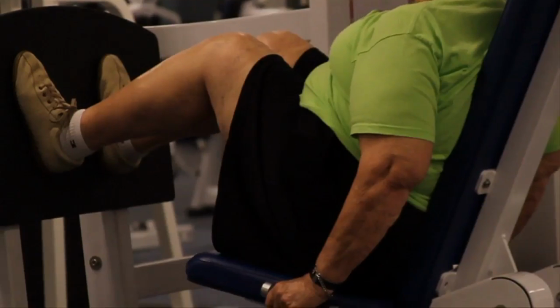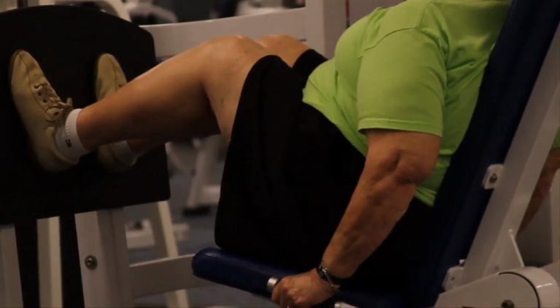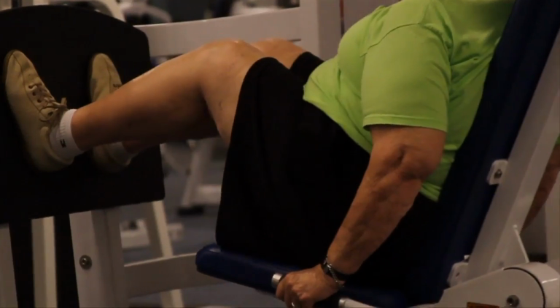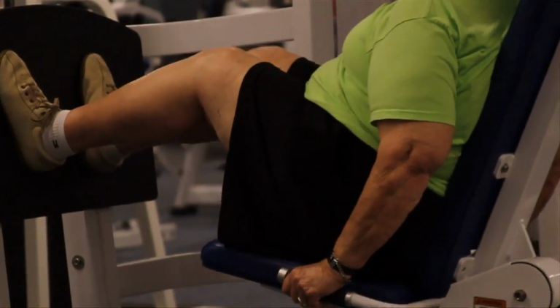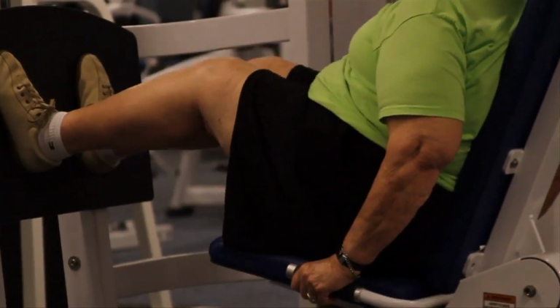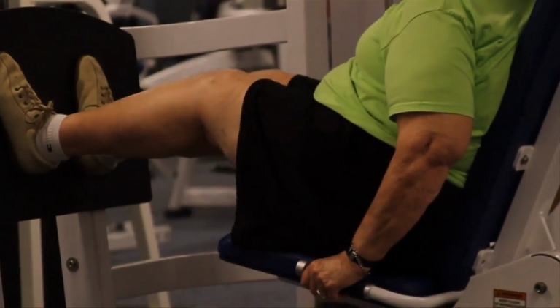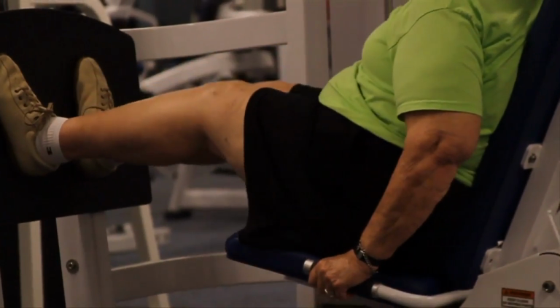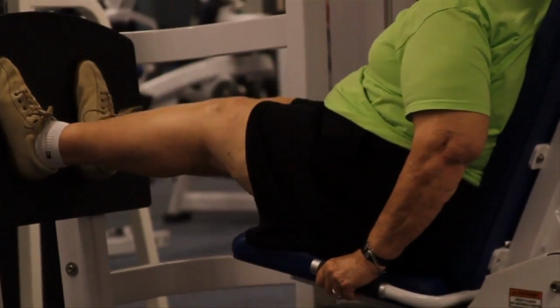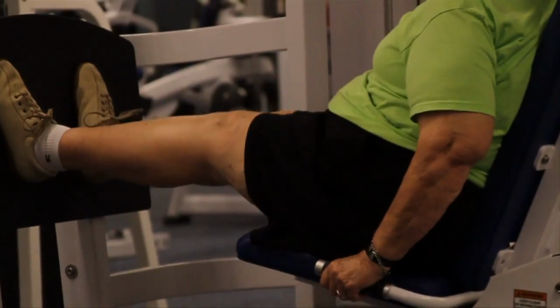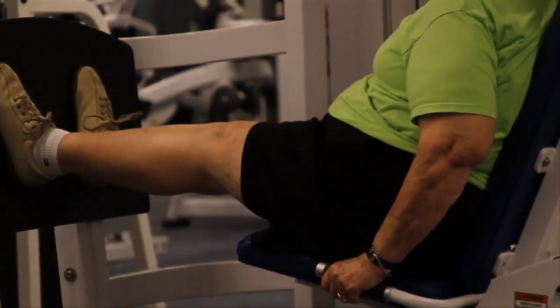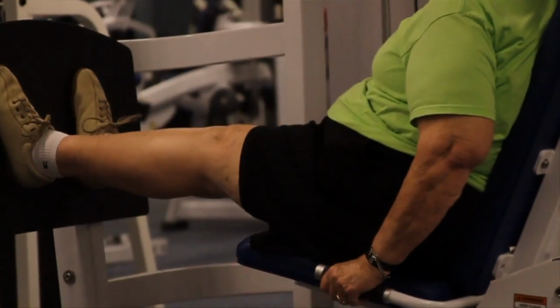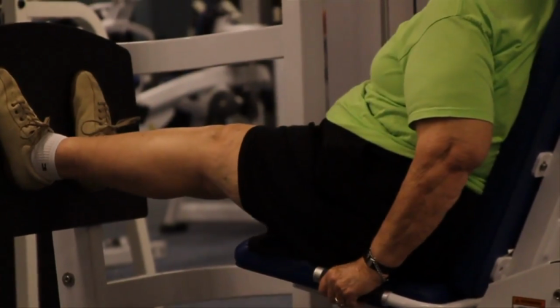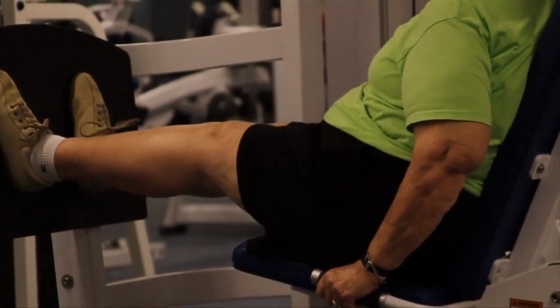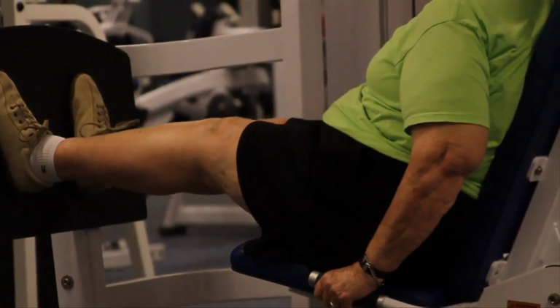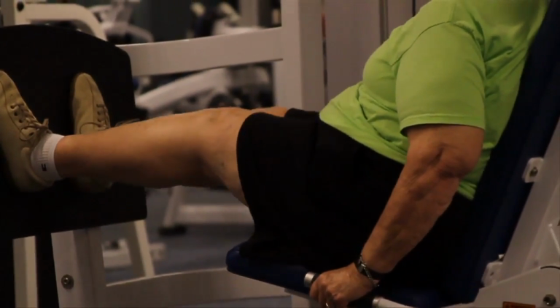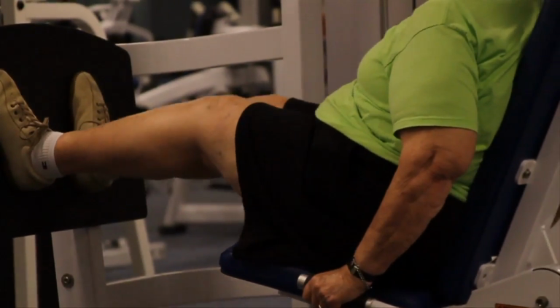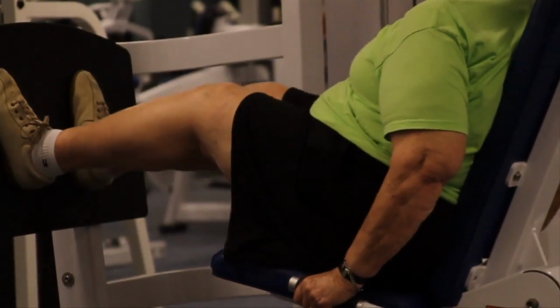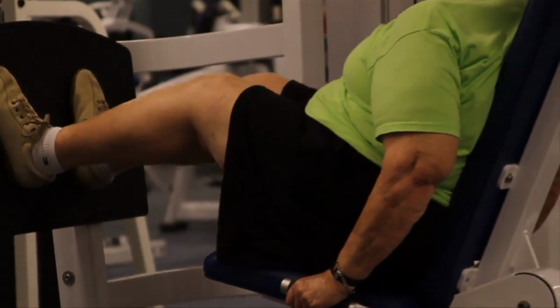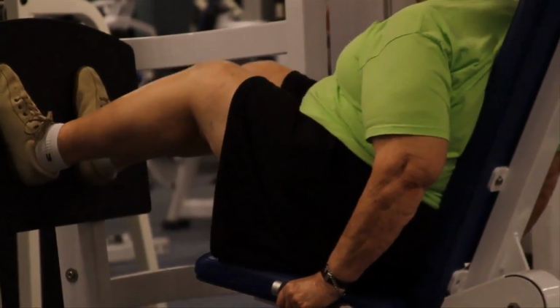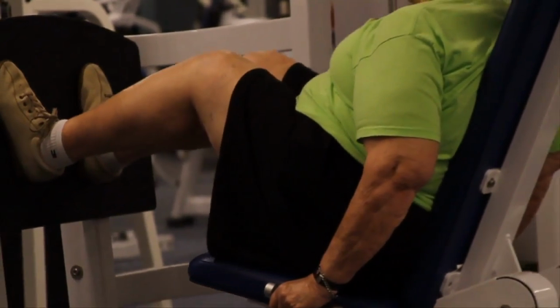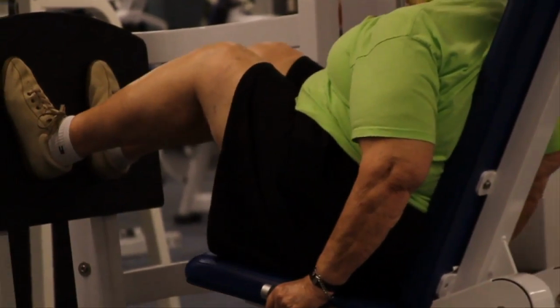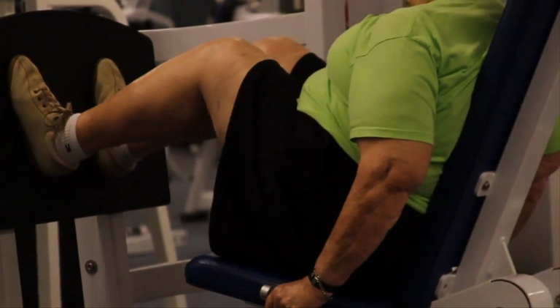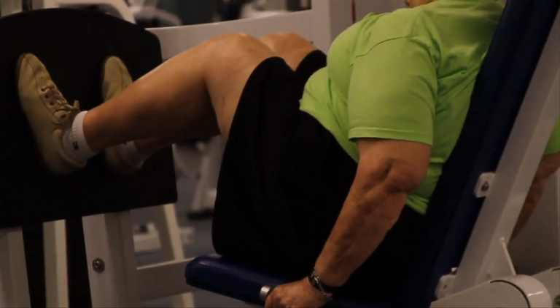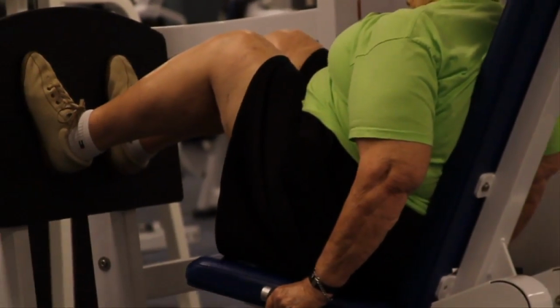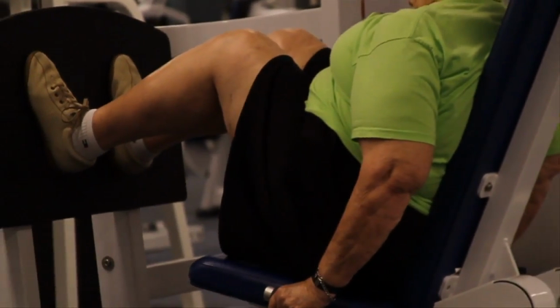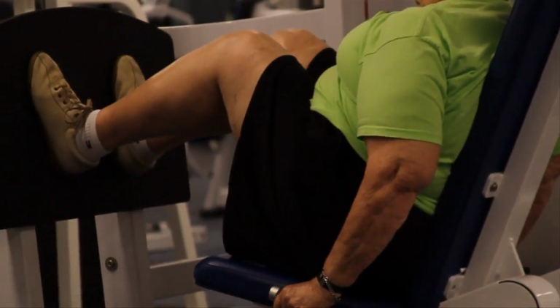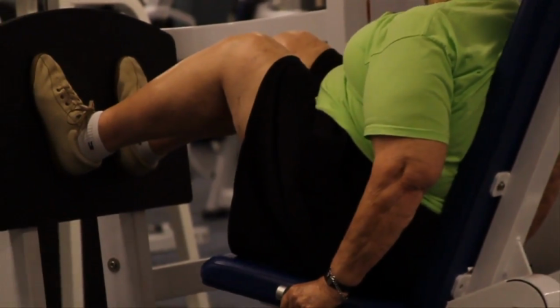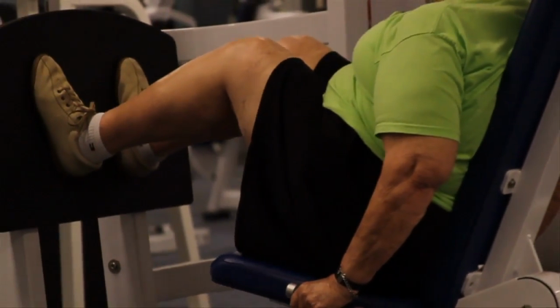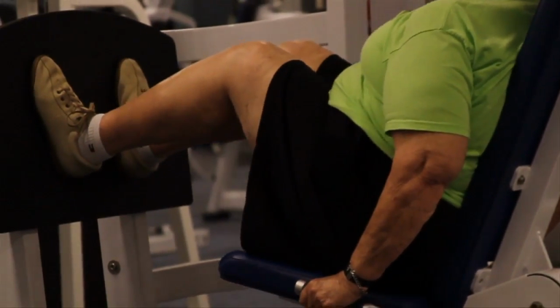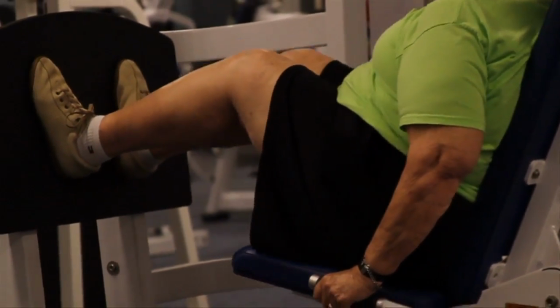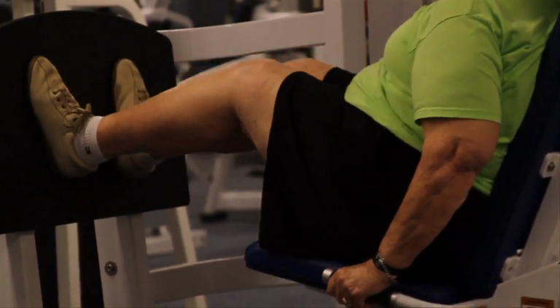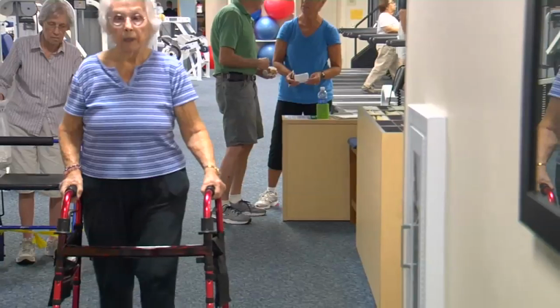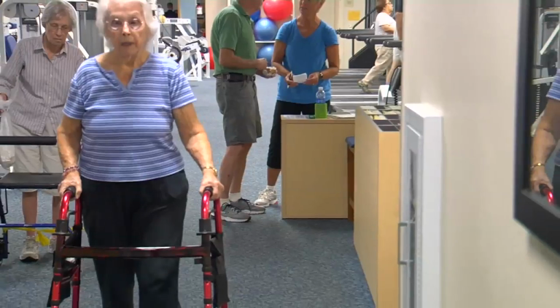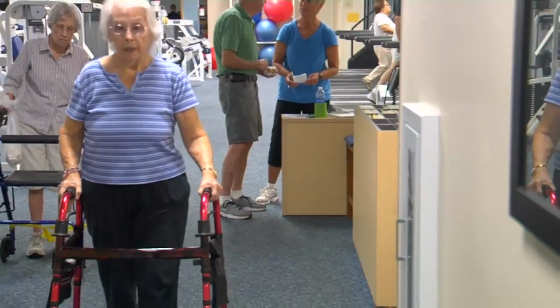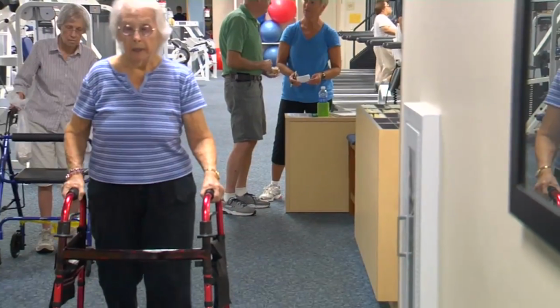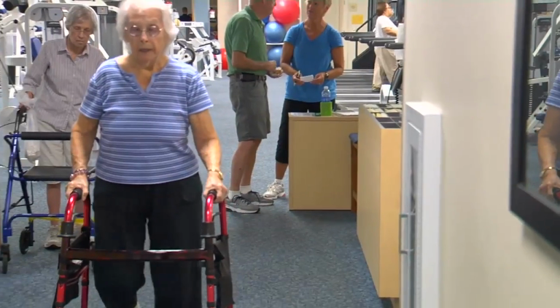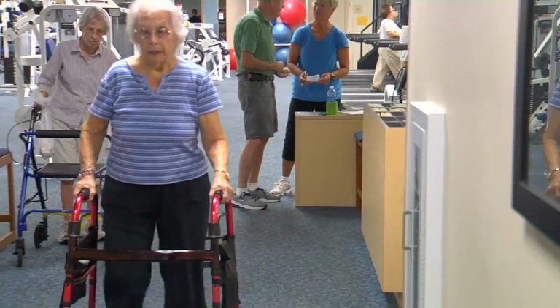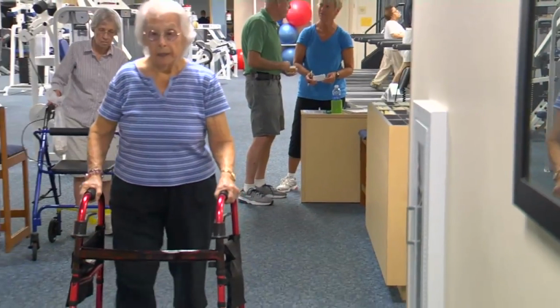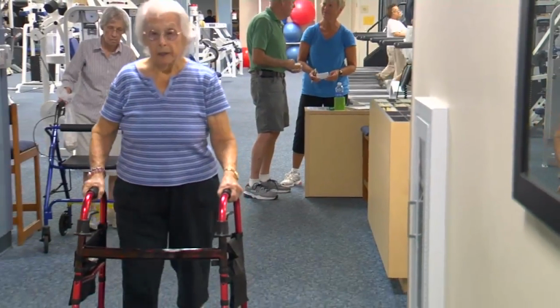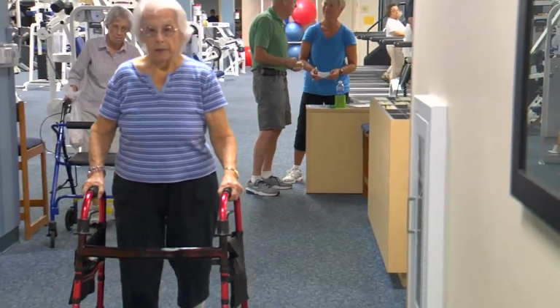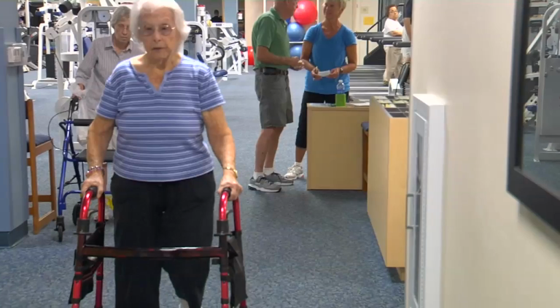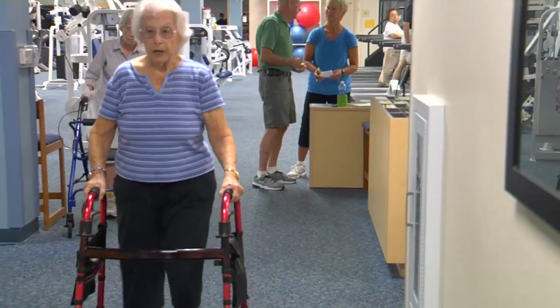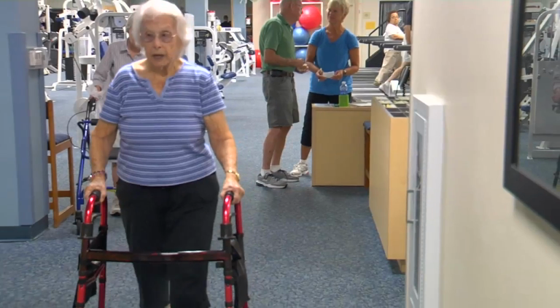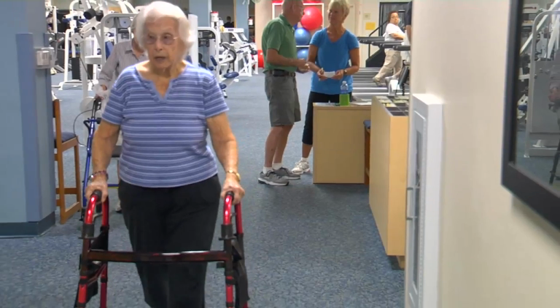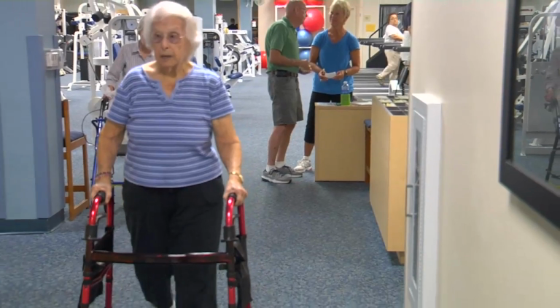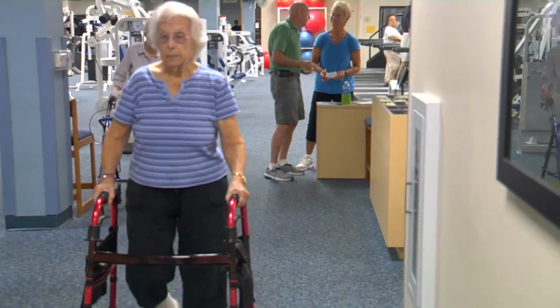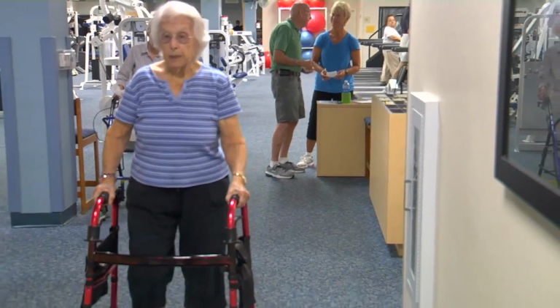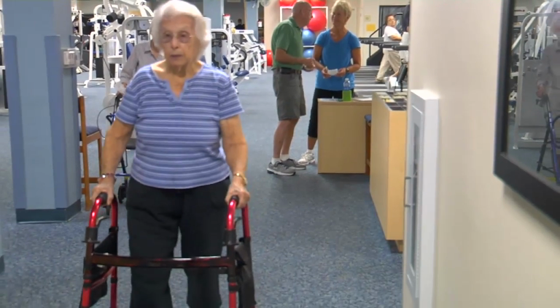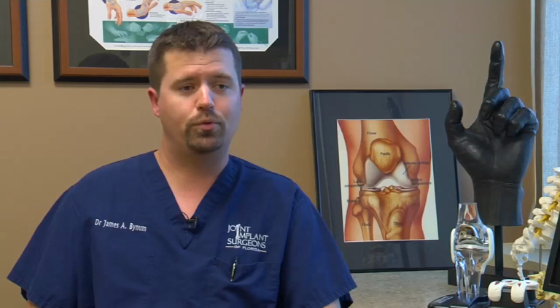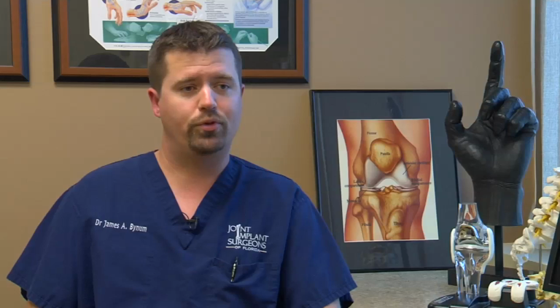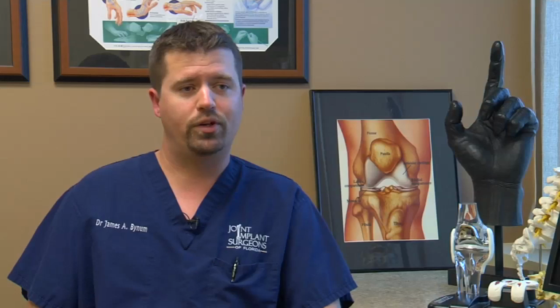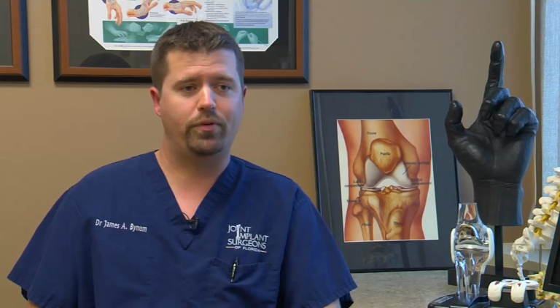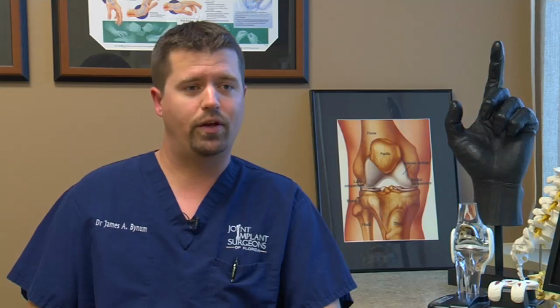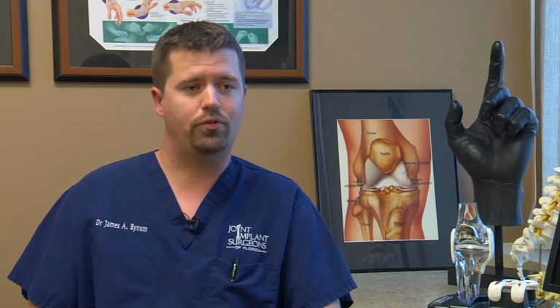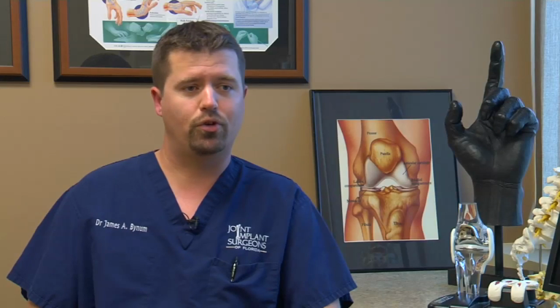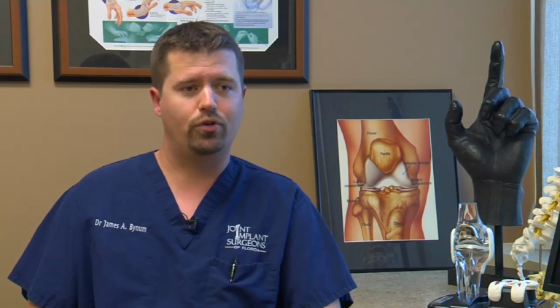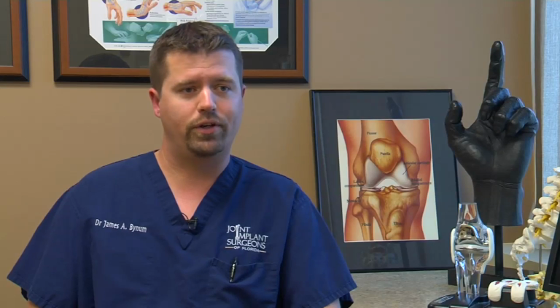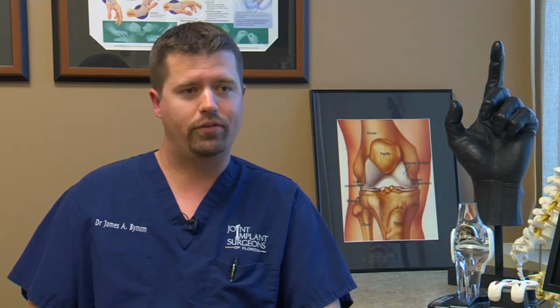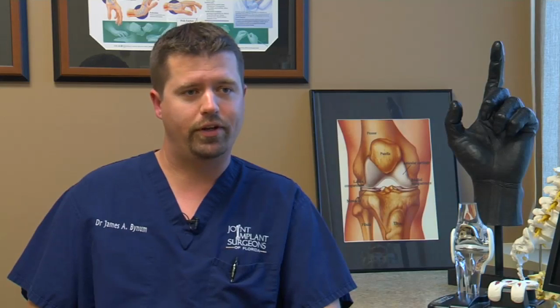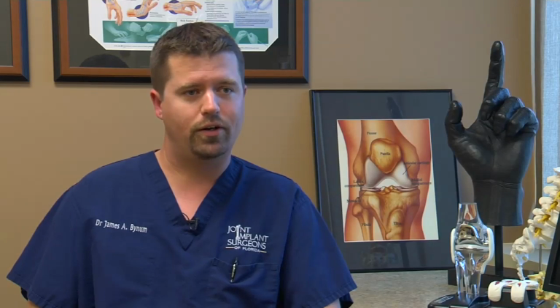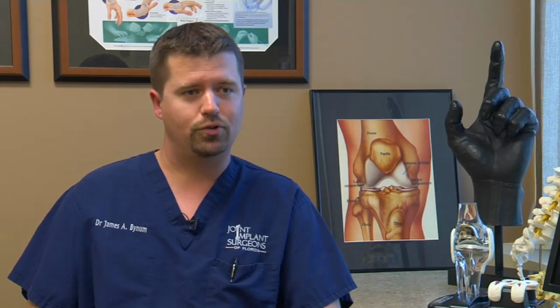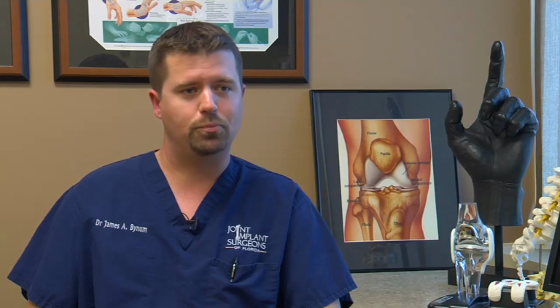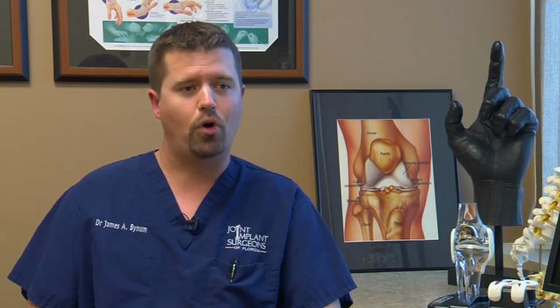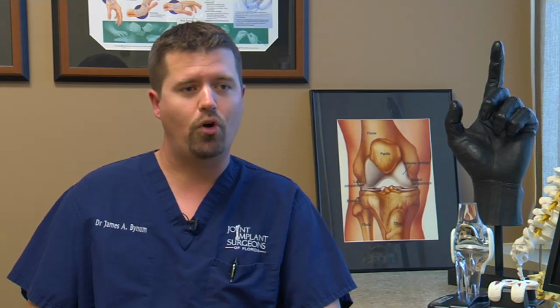Studies found the elderly may not experience pain from minor tears, meaning they don't always need surgery. We treat it without surgery if the tears are small.